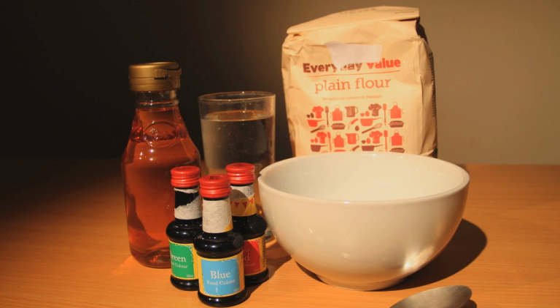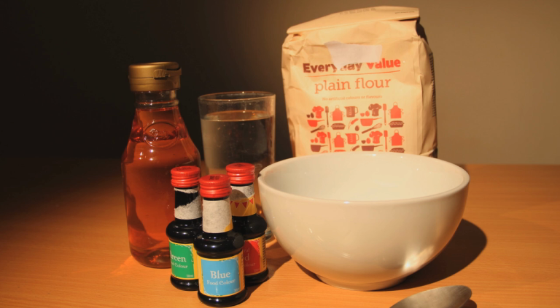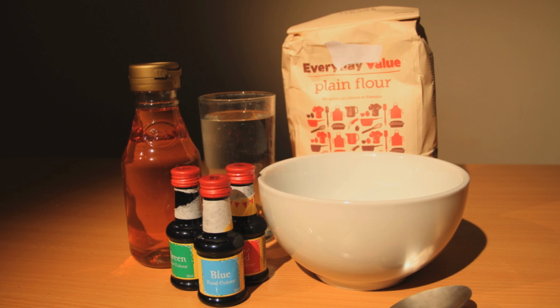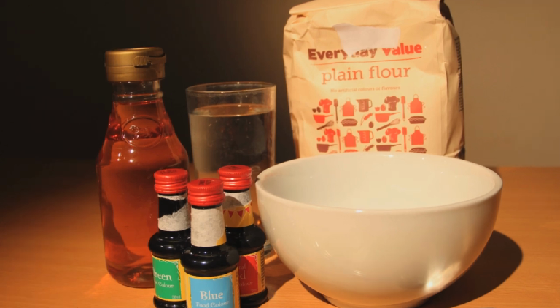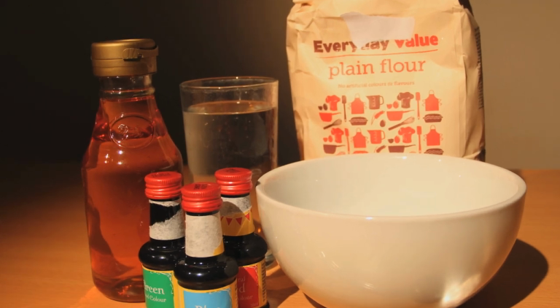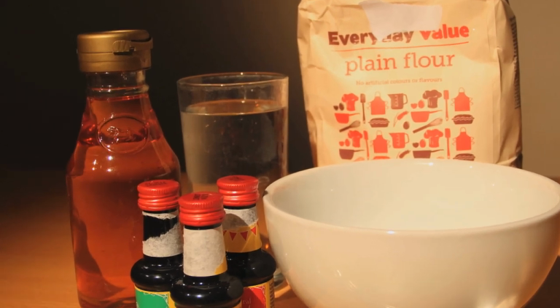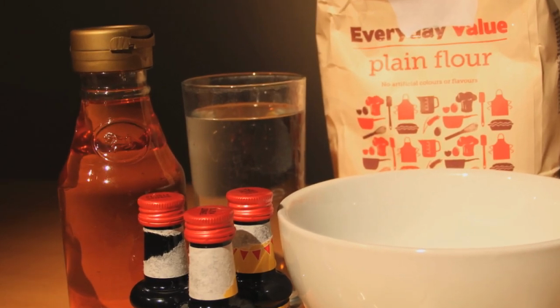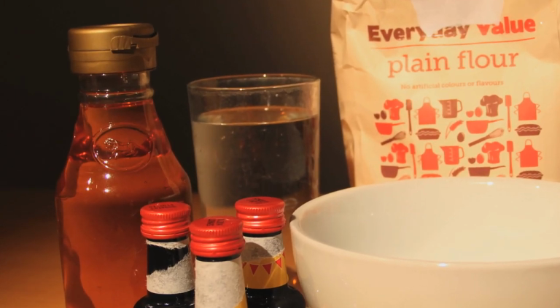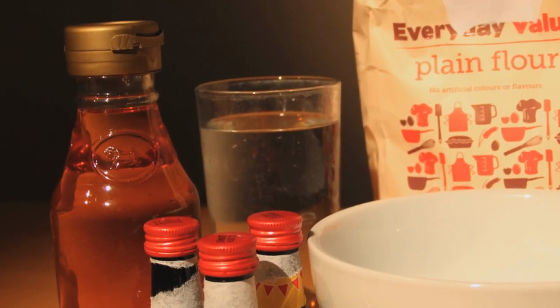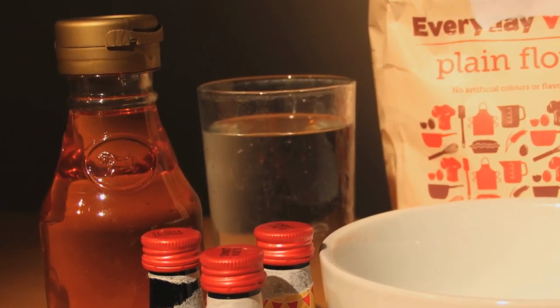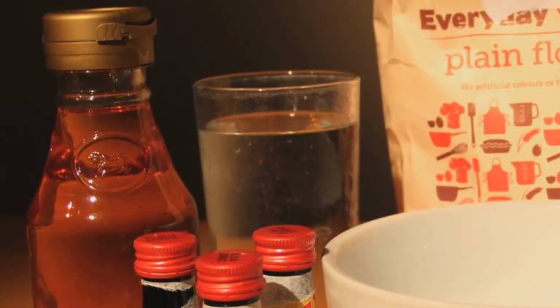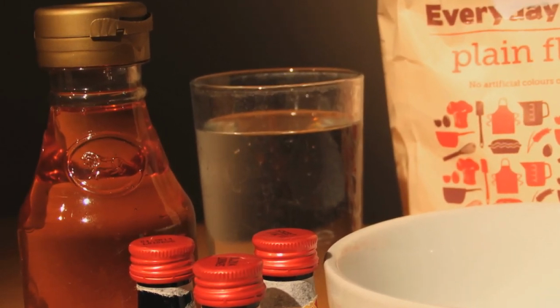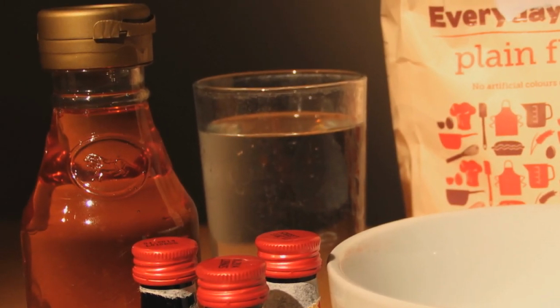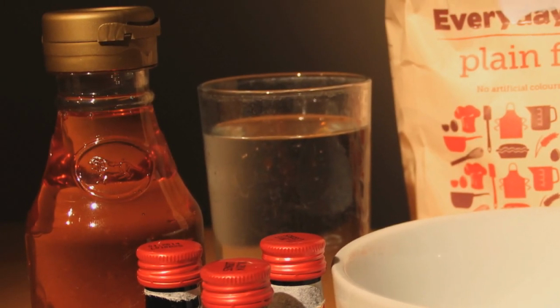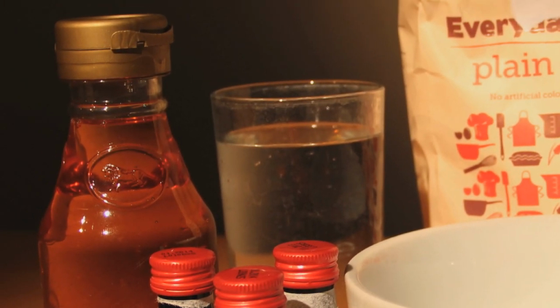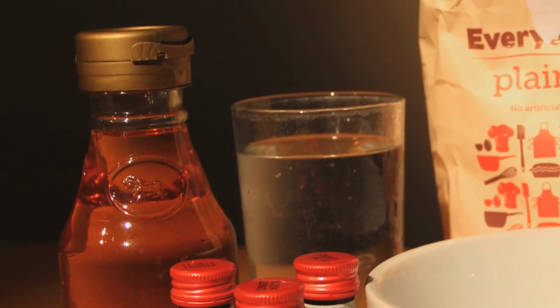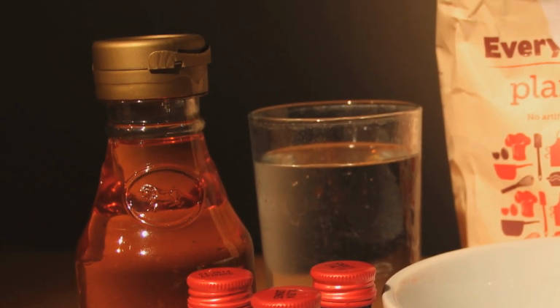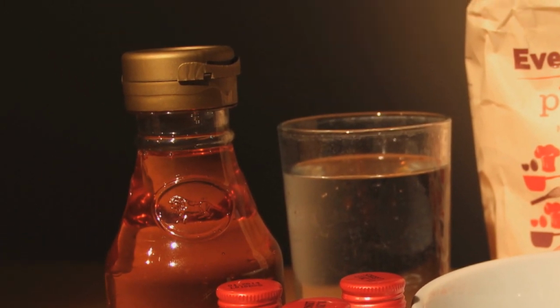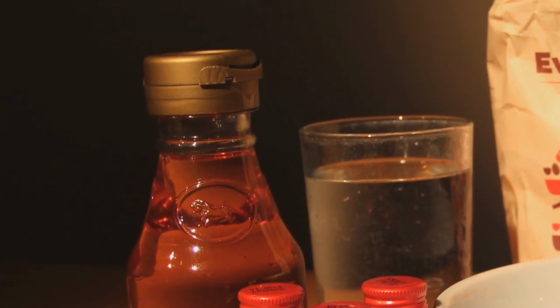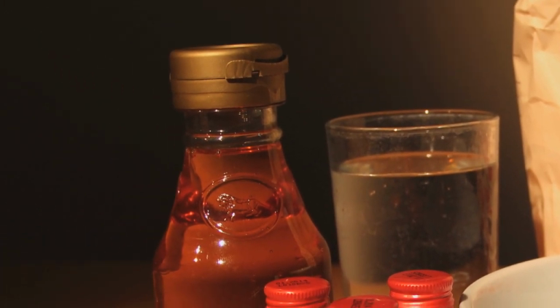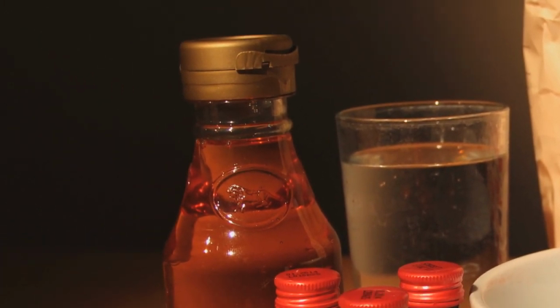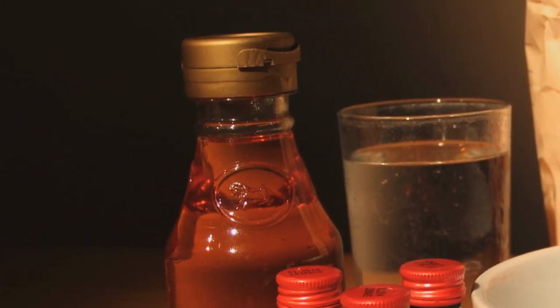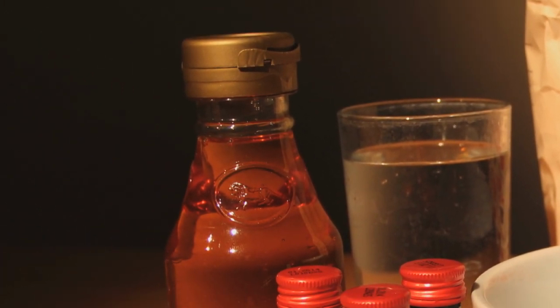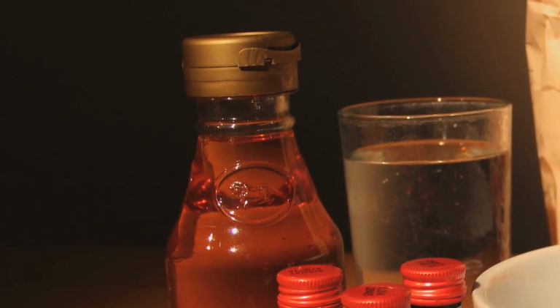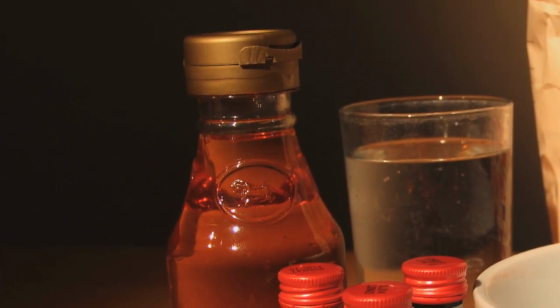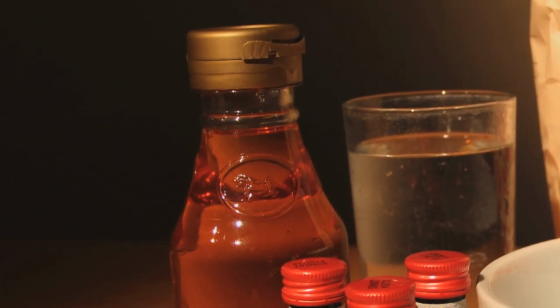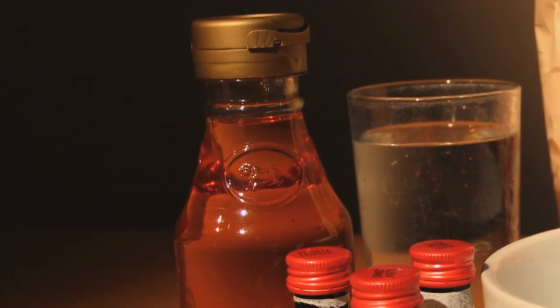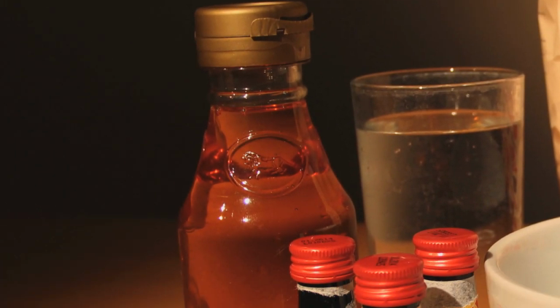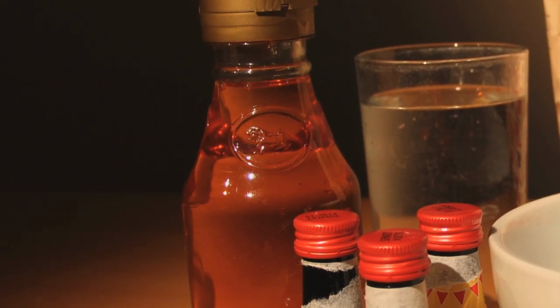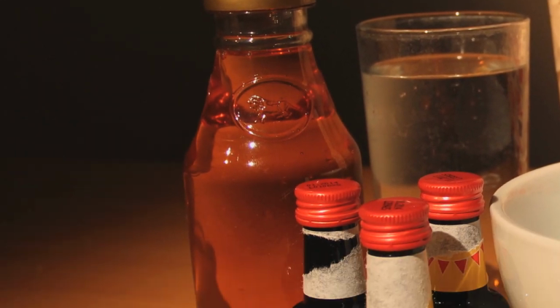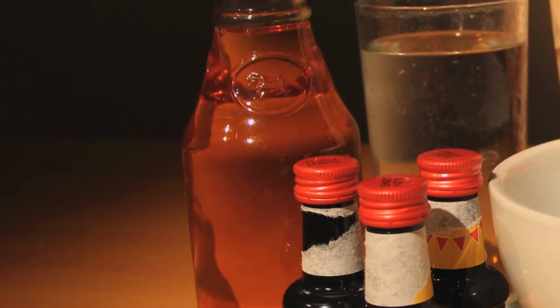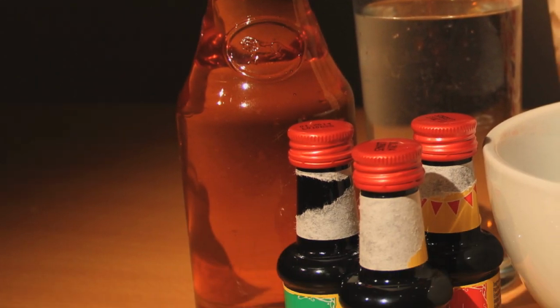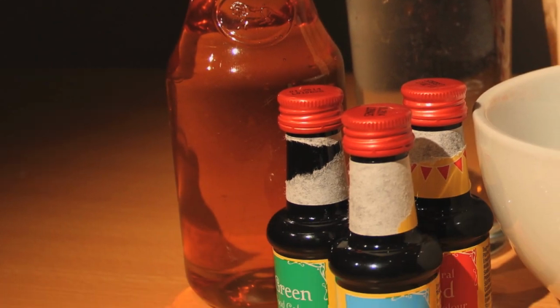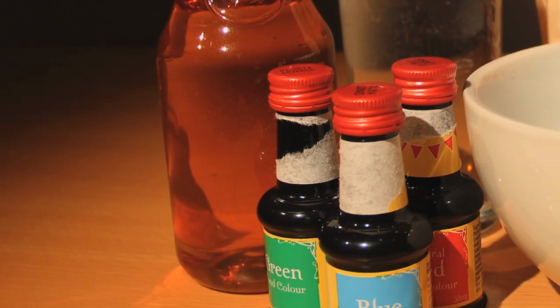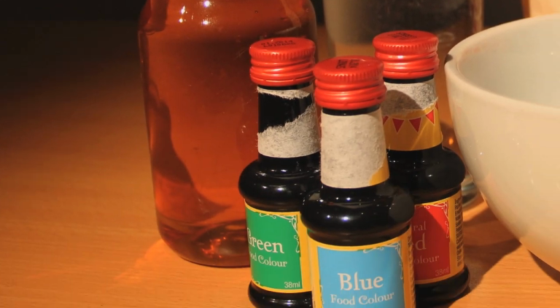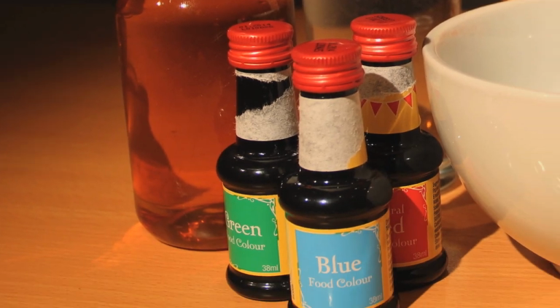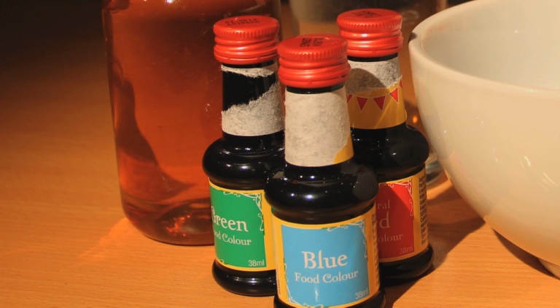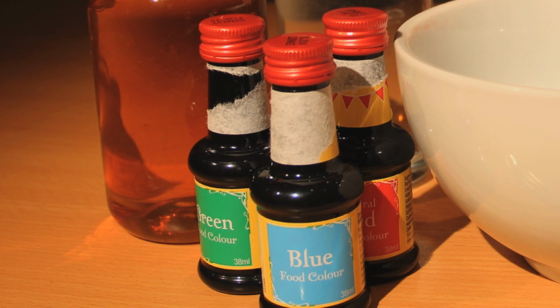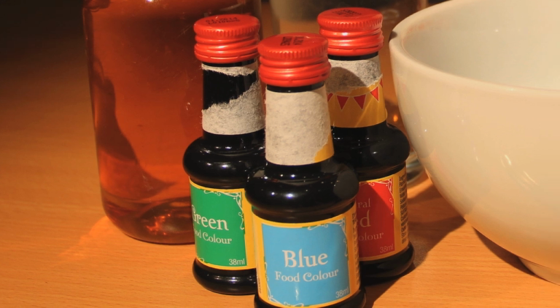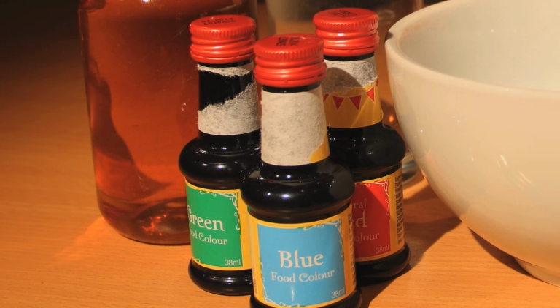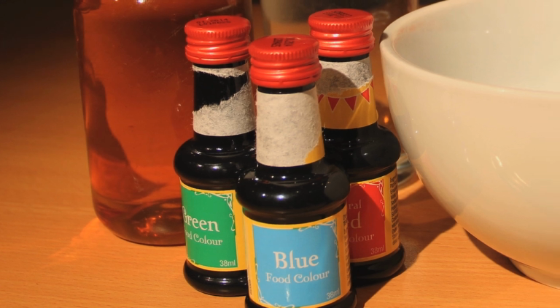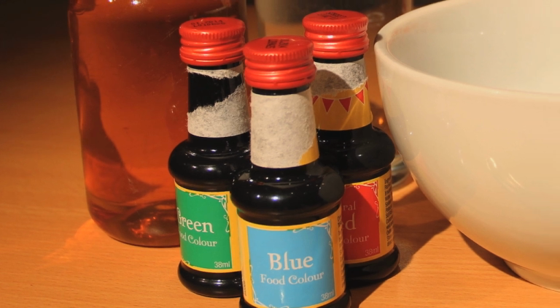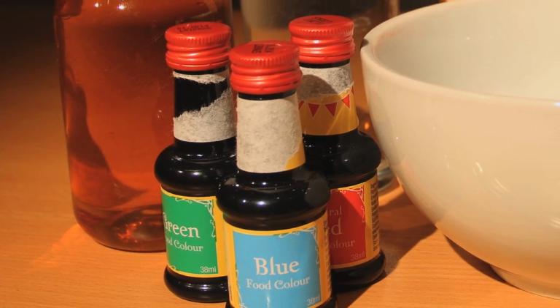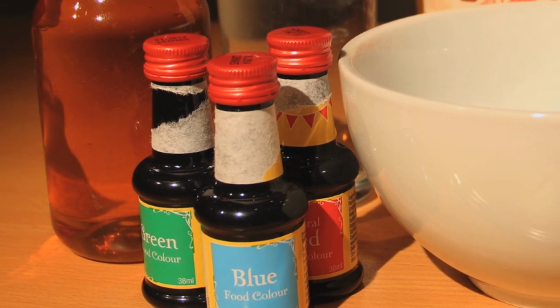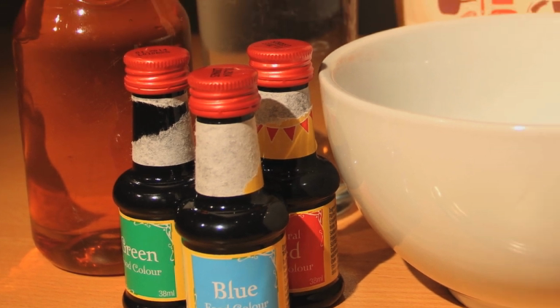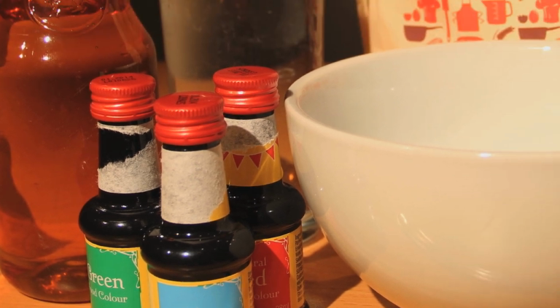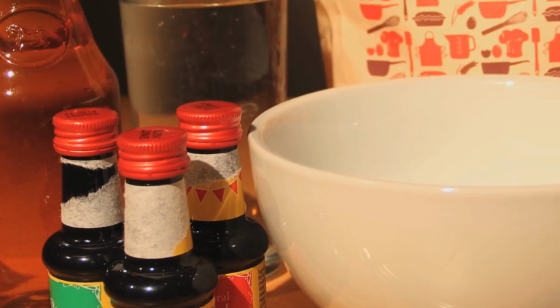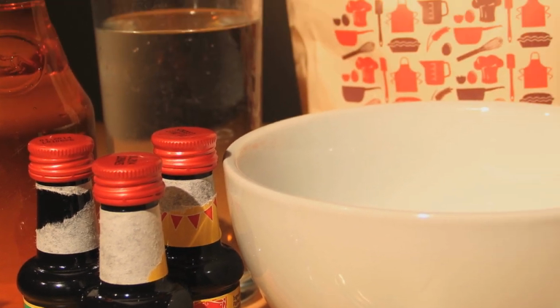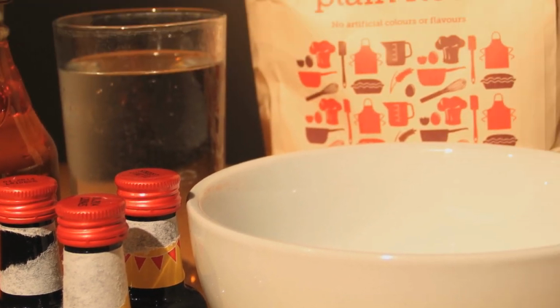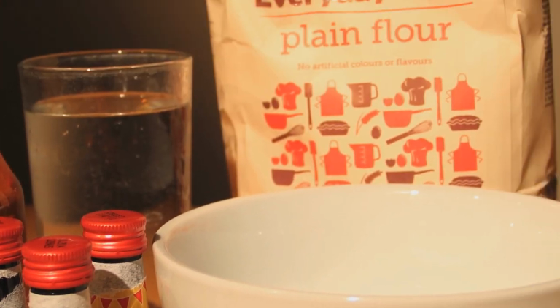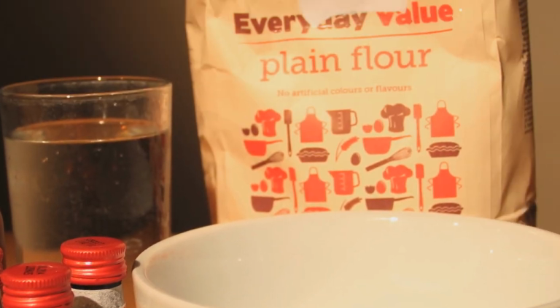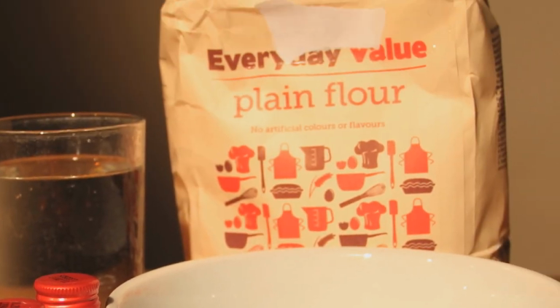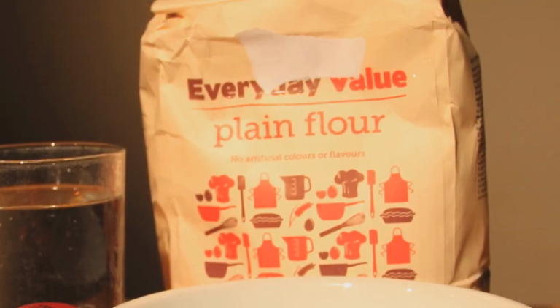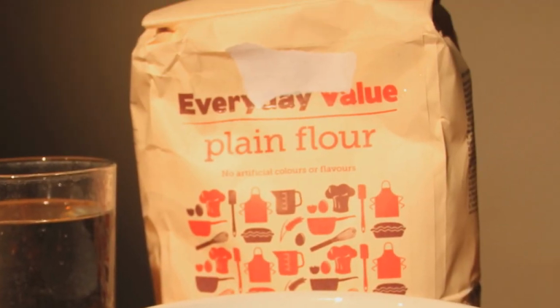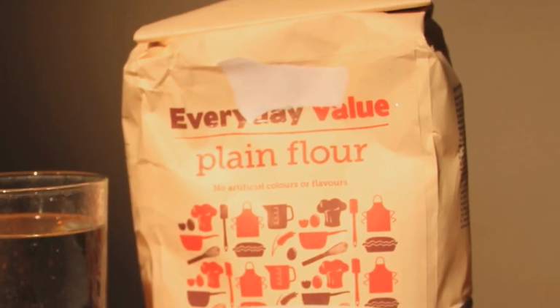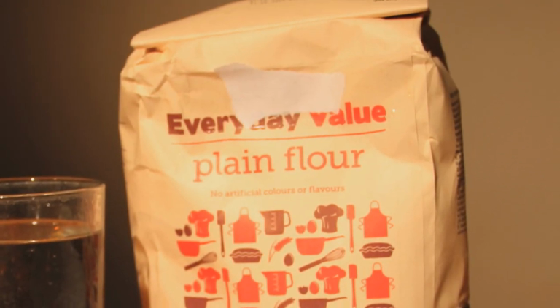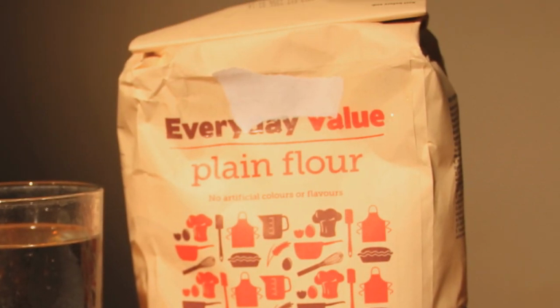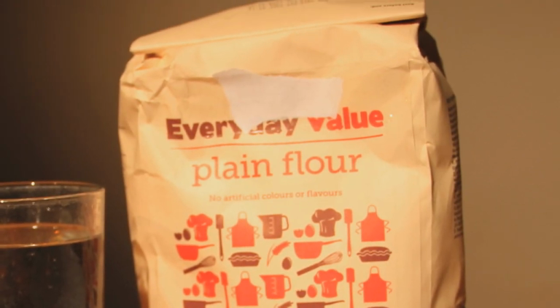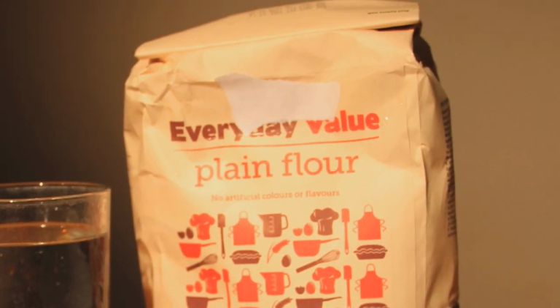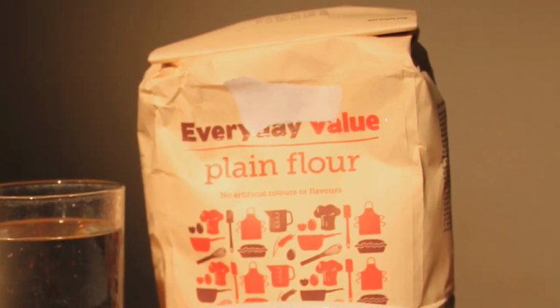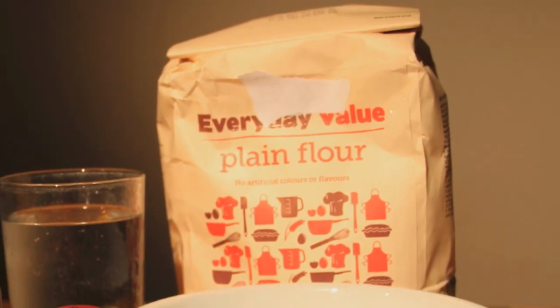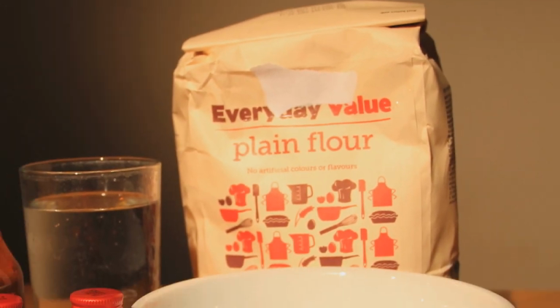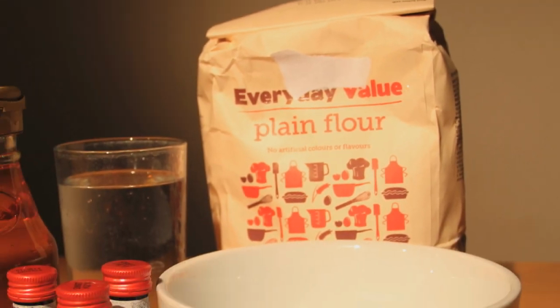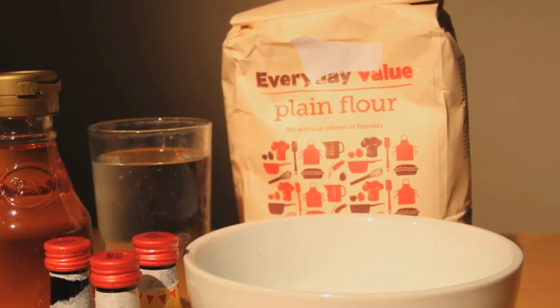To make fake blood, you will need water, golden syrup, red, blue and green food colouring and flour.